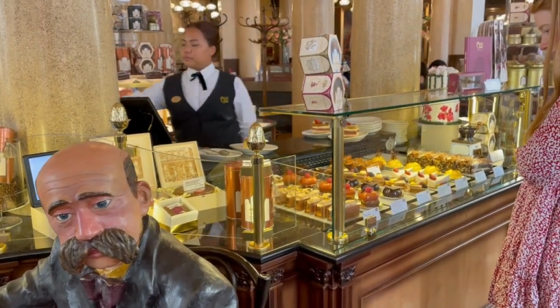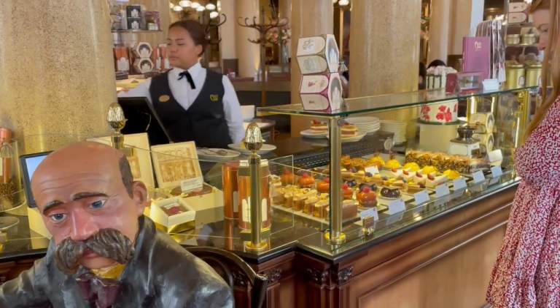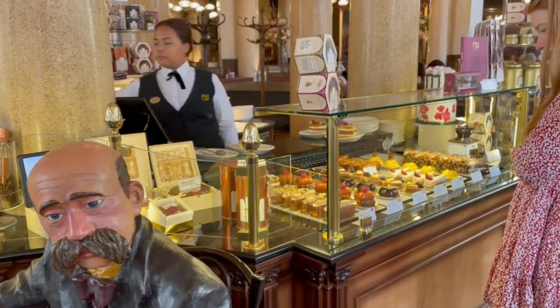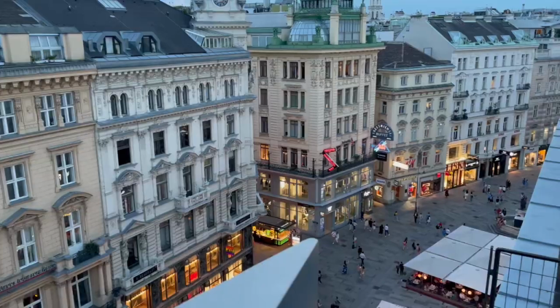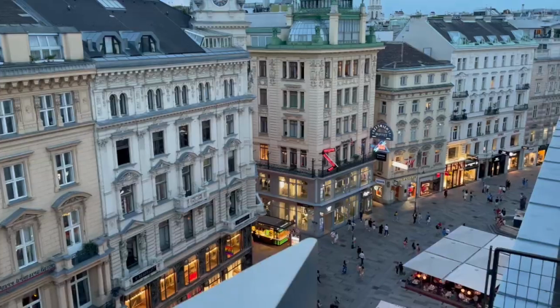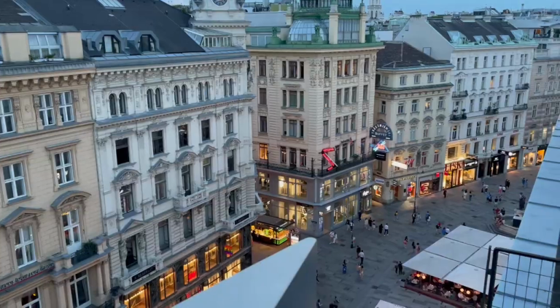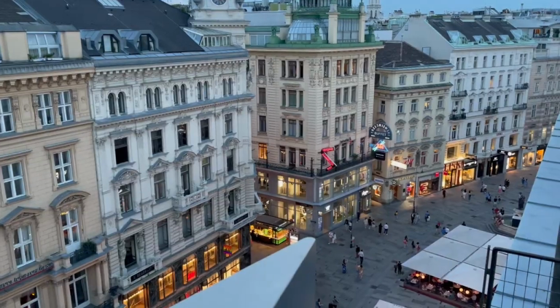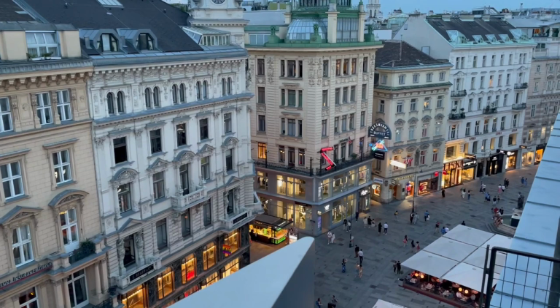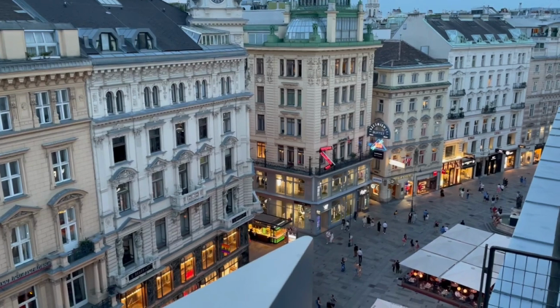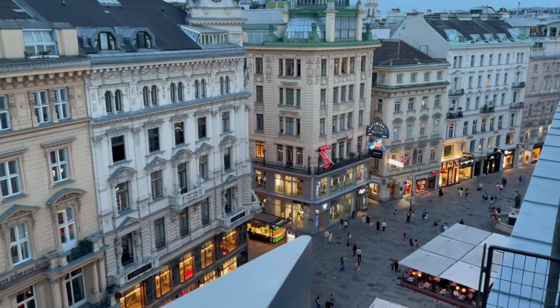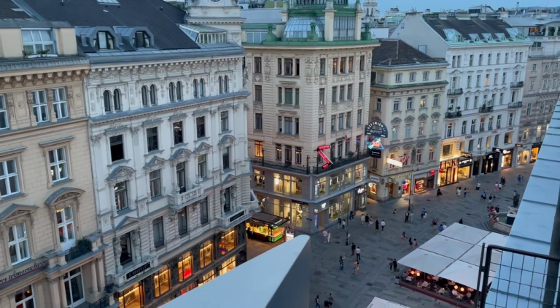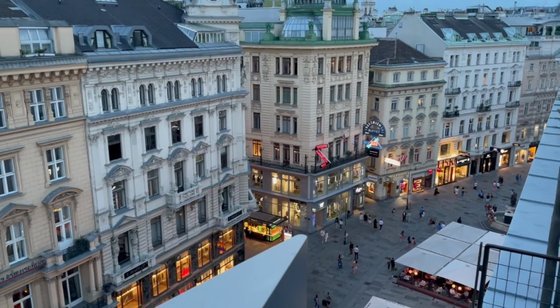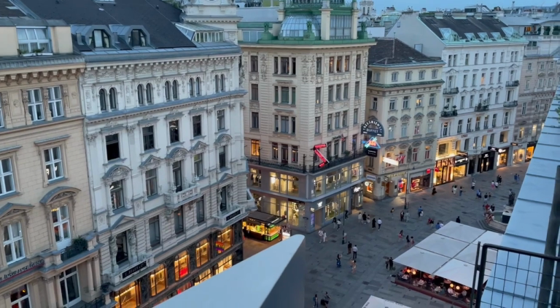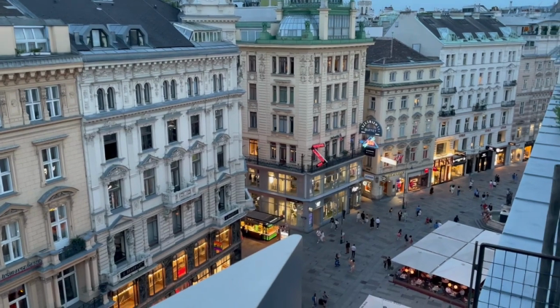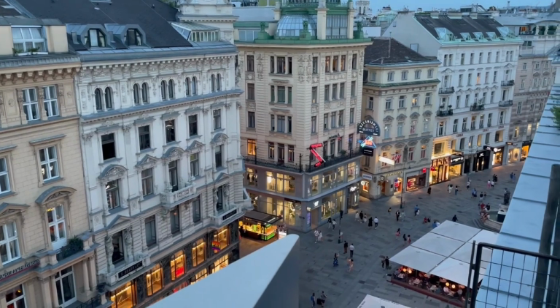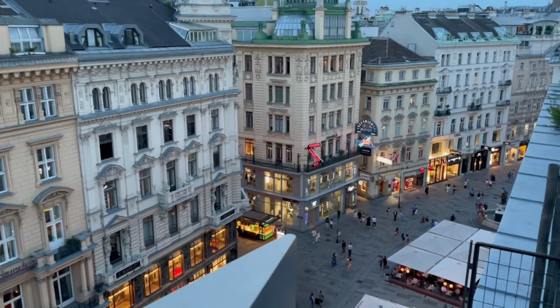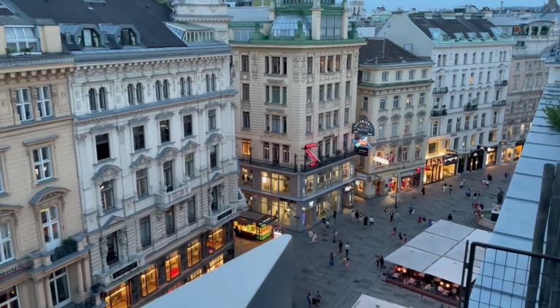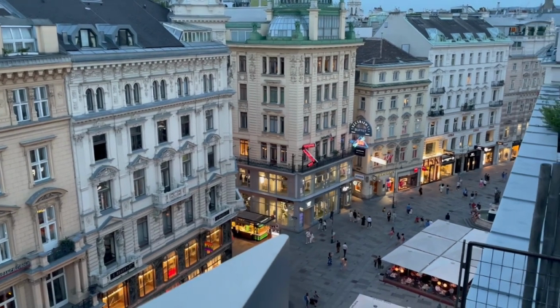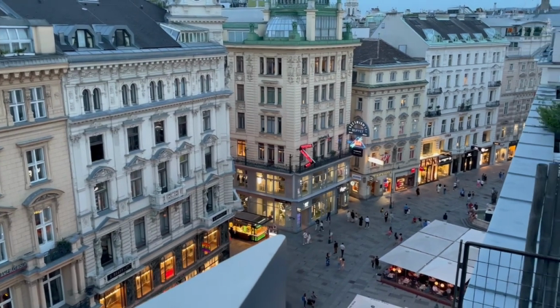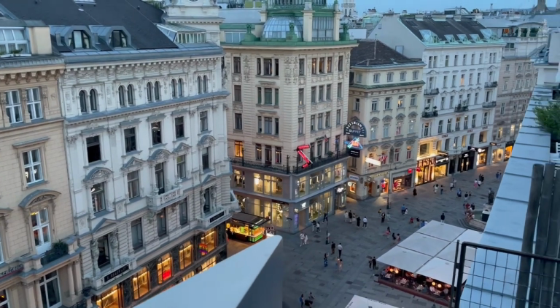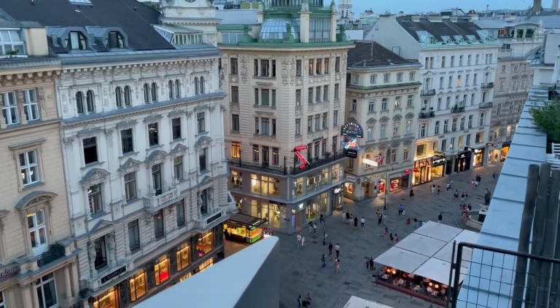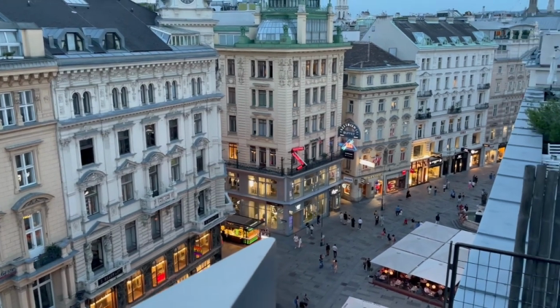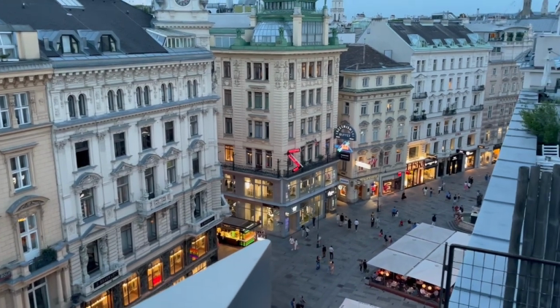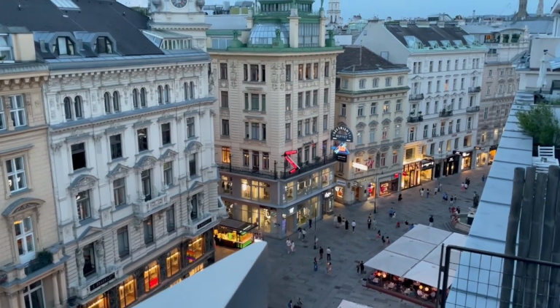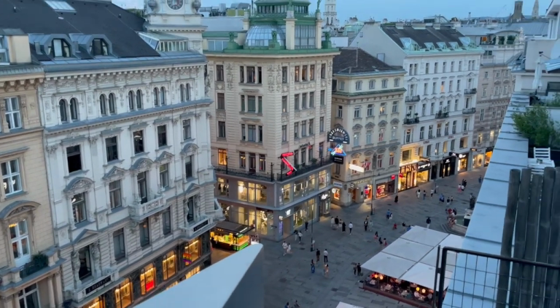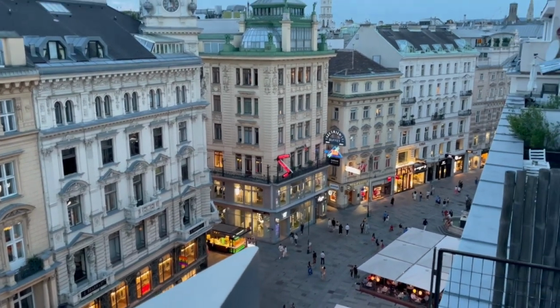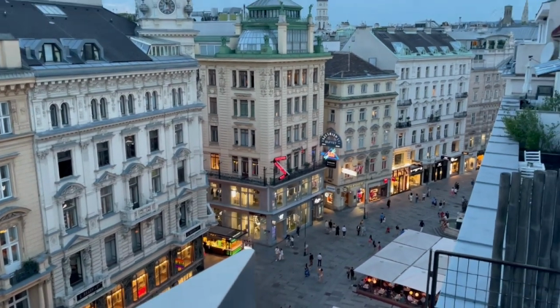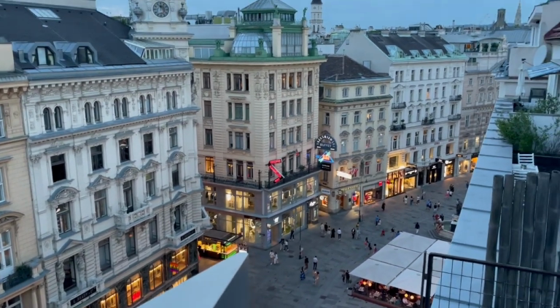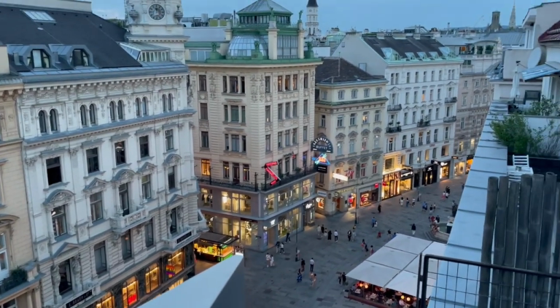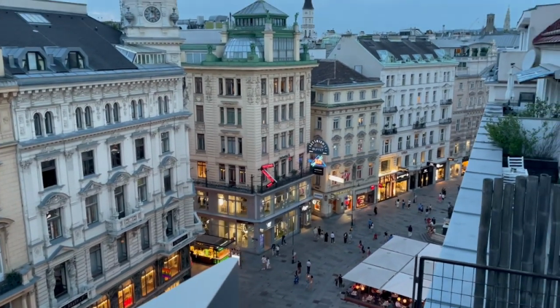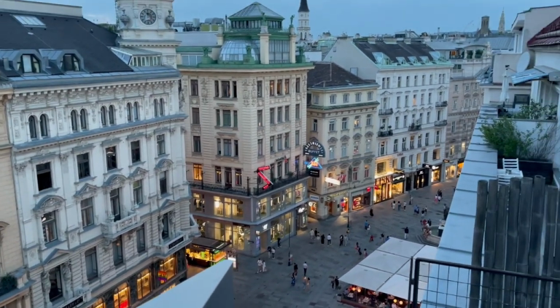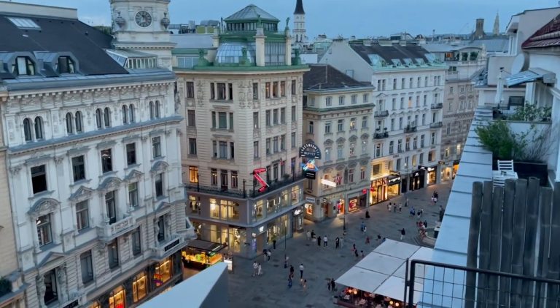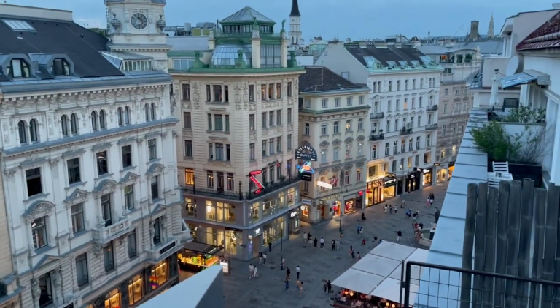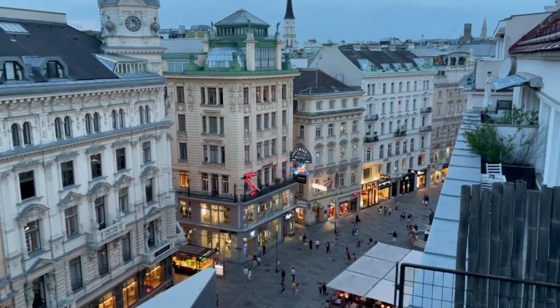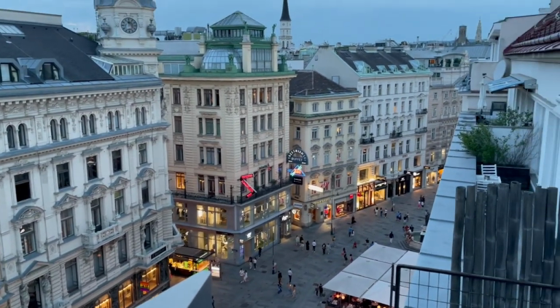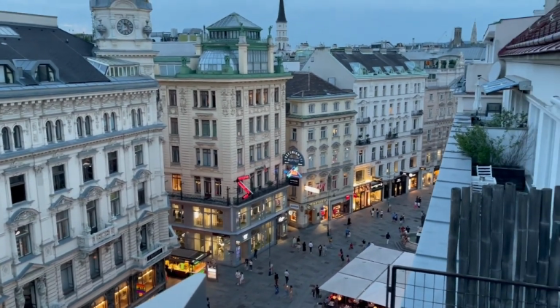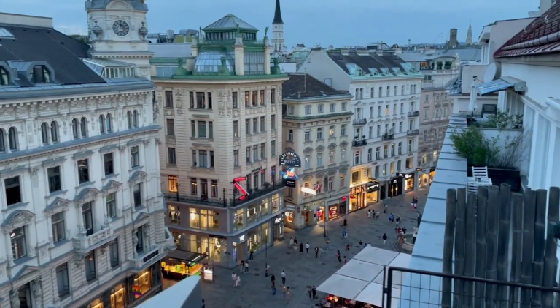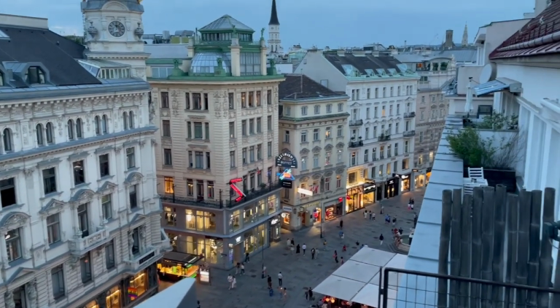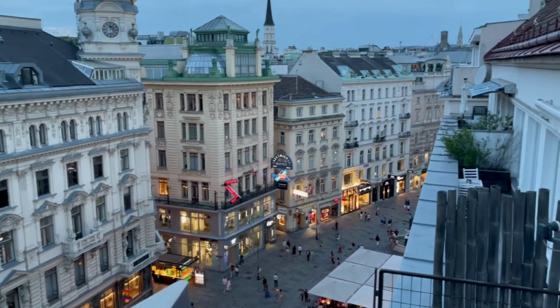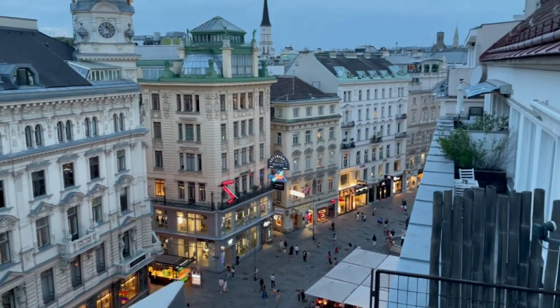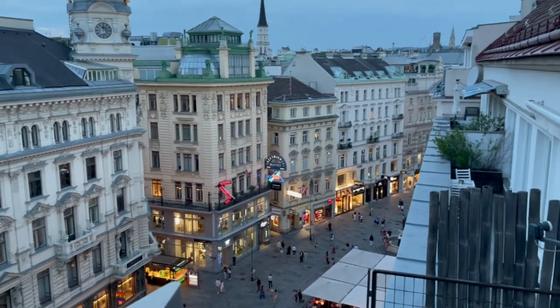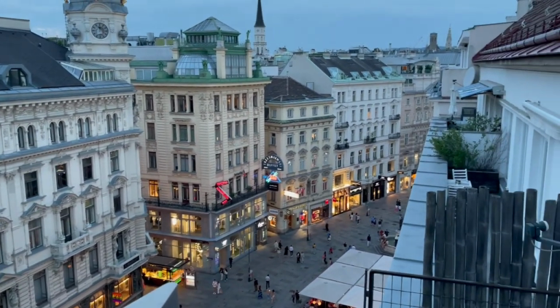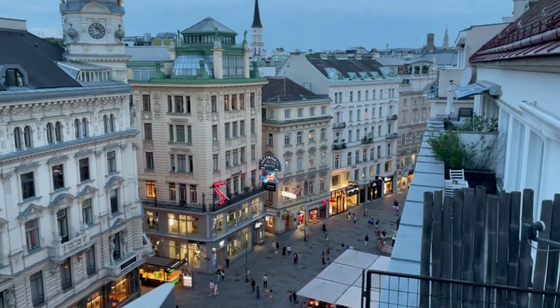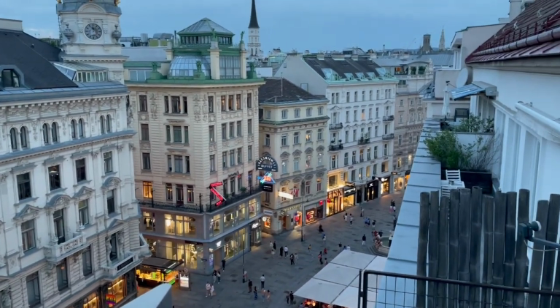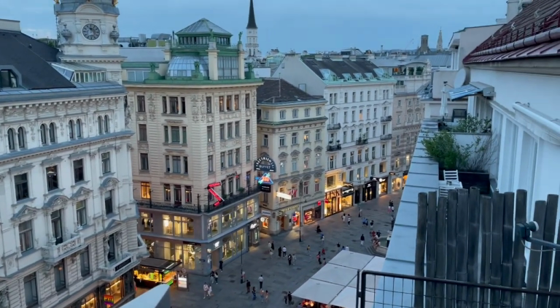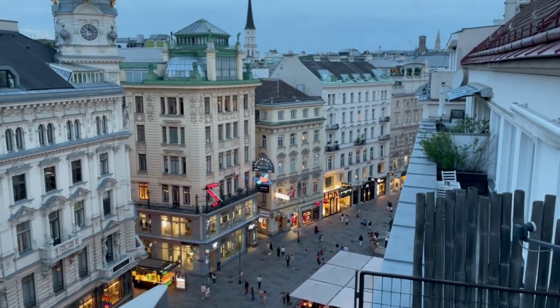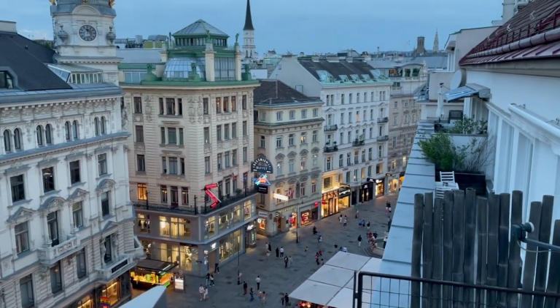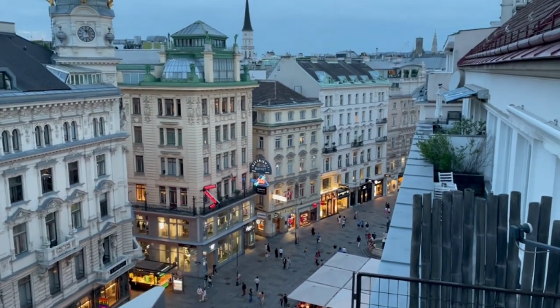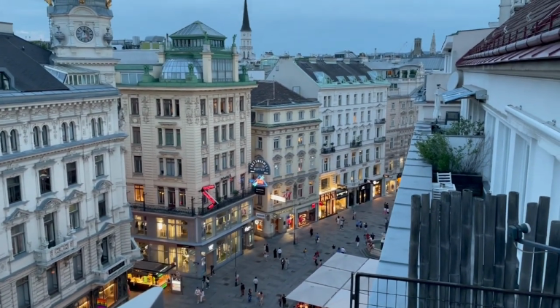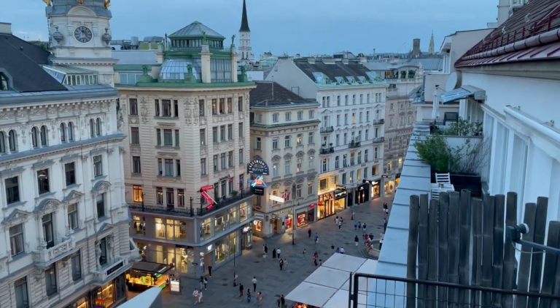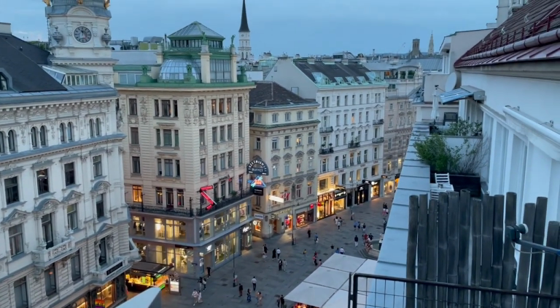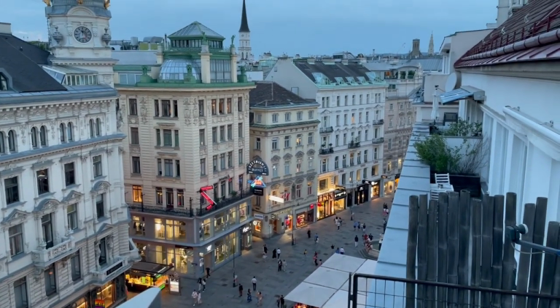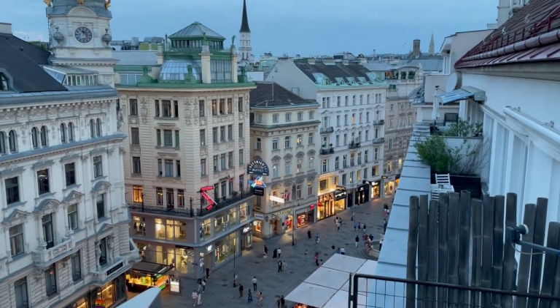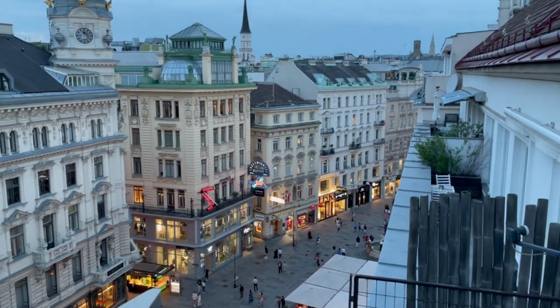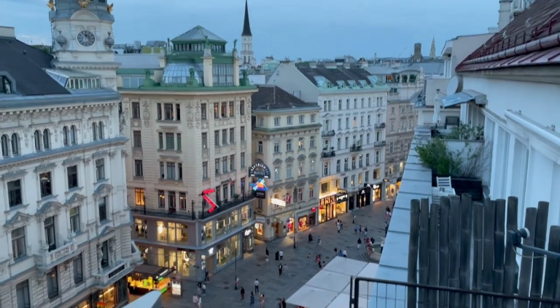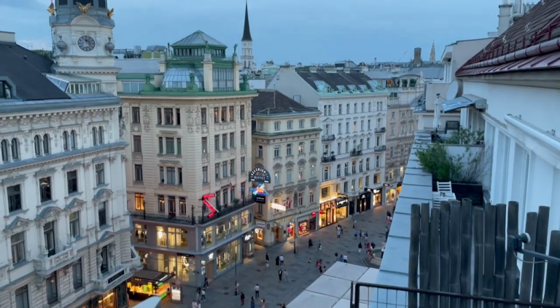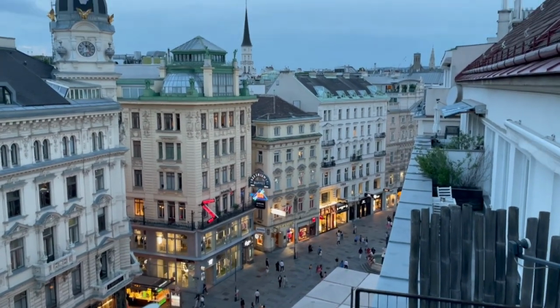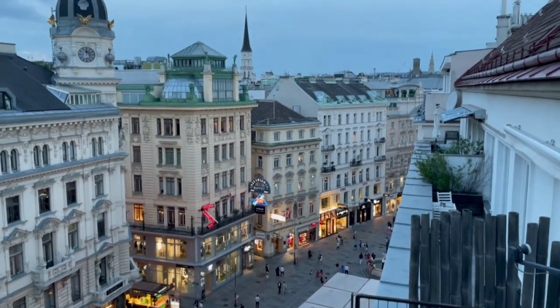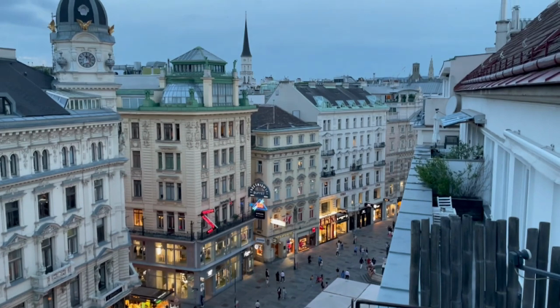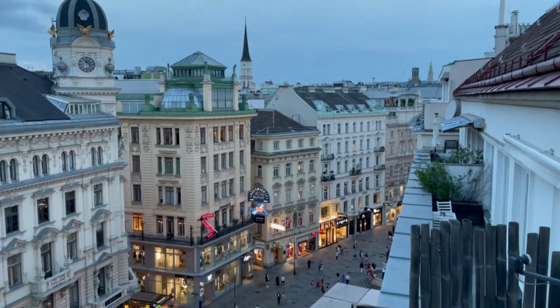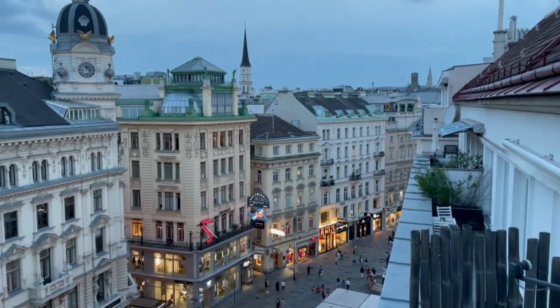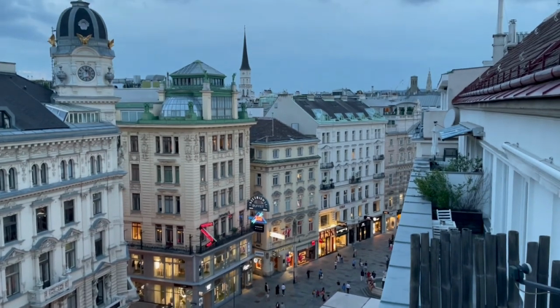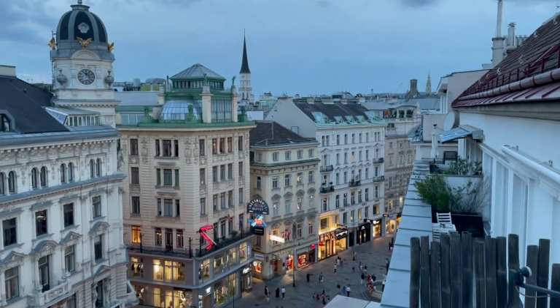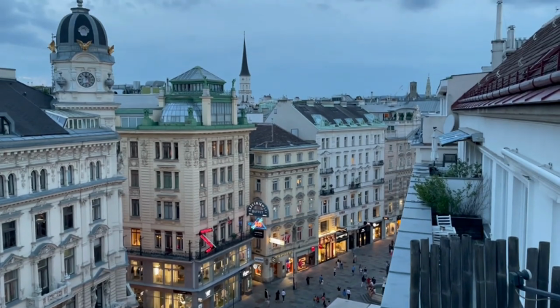This is the famous downtown area, and the Kärntnerstrasse is on the left.